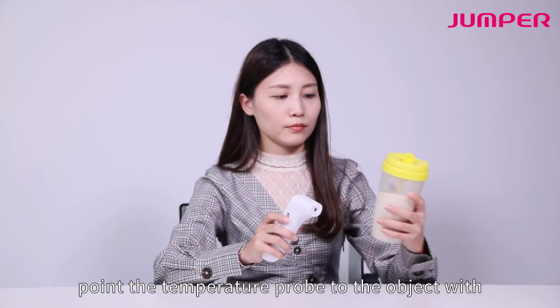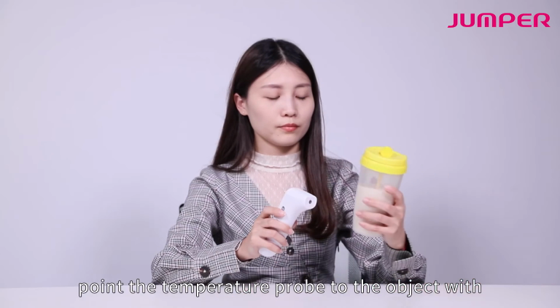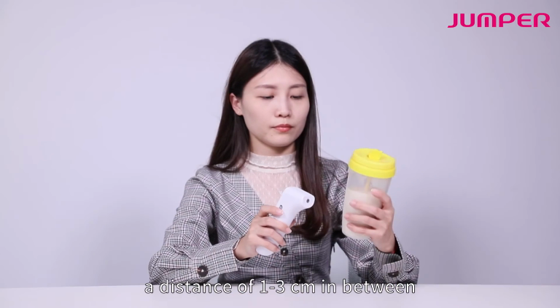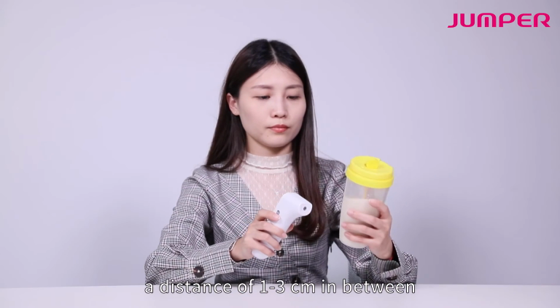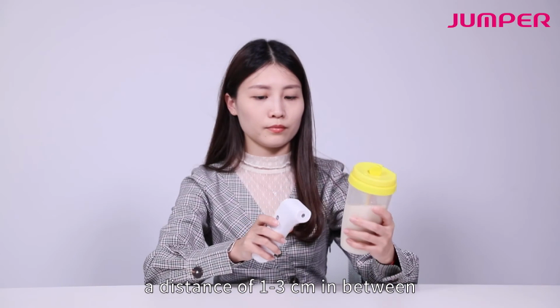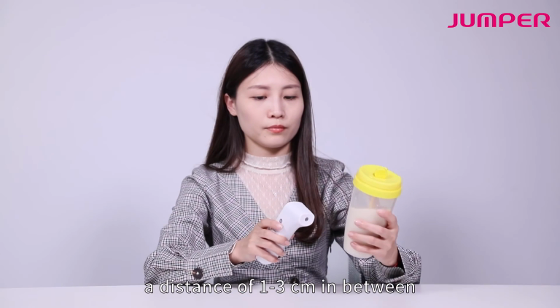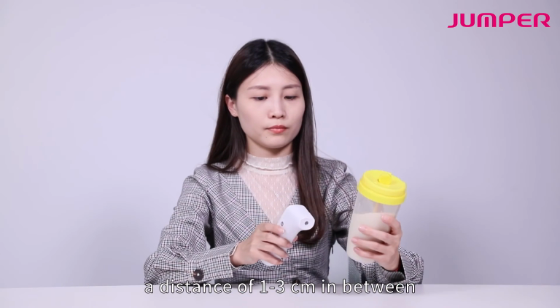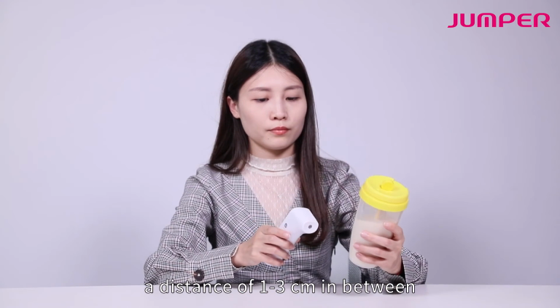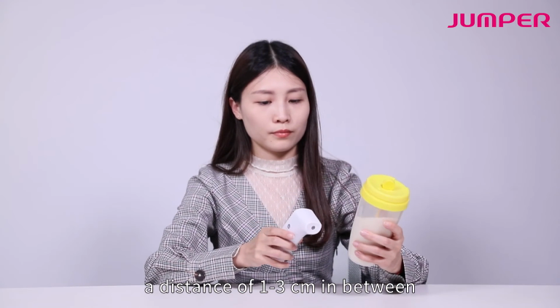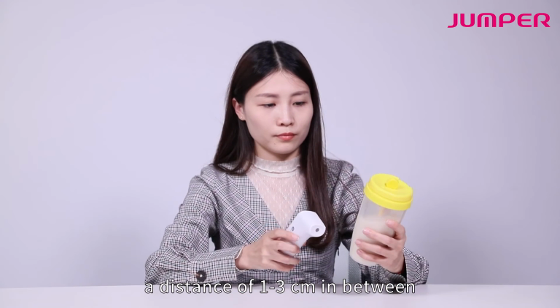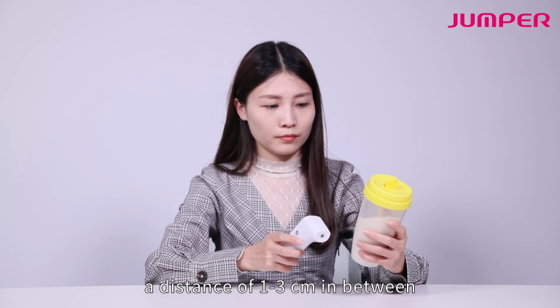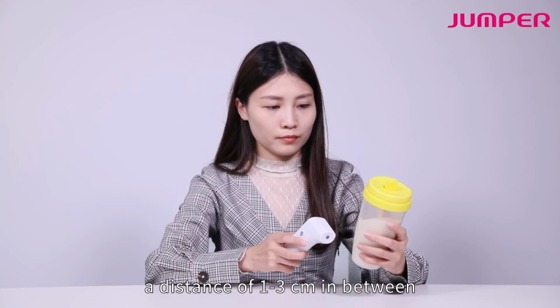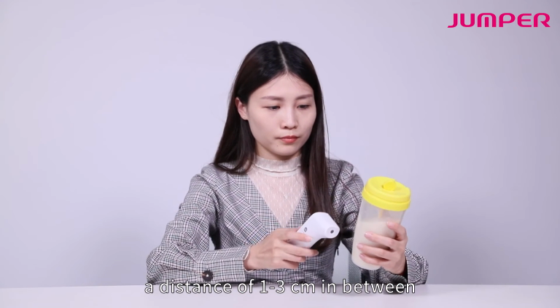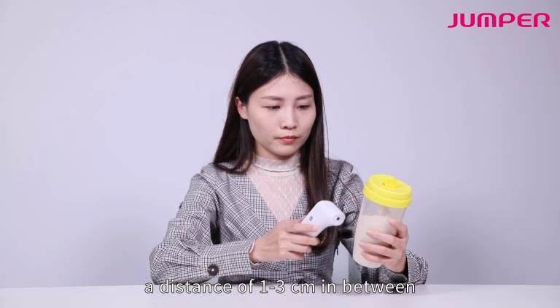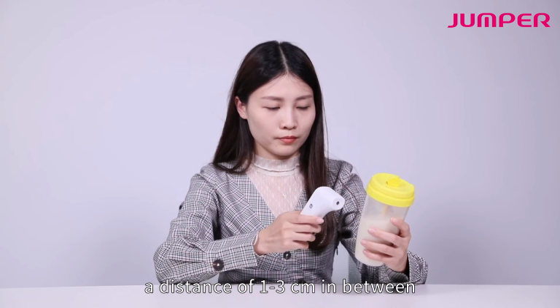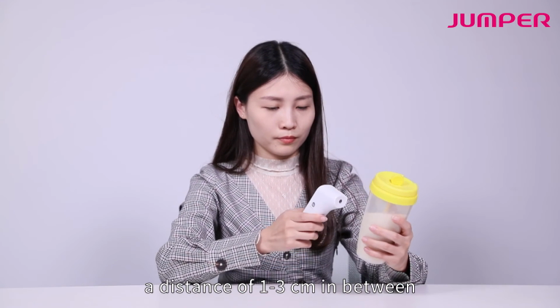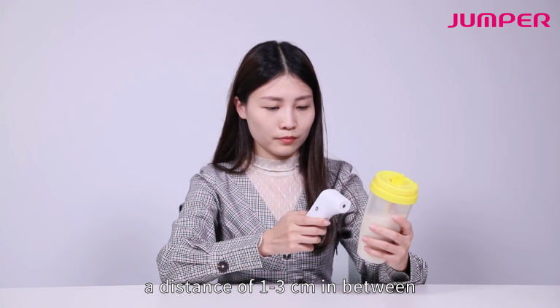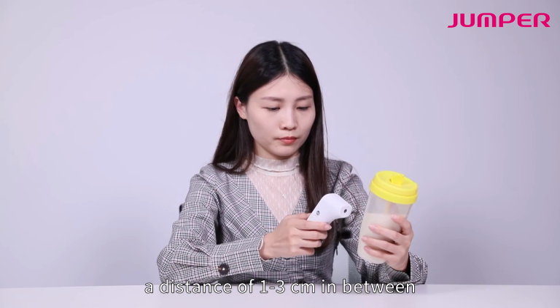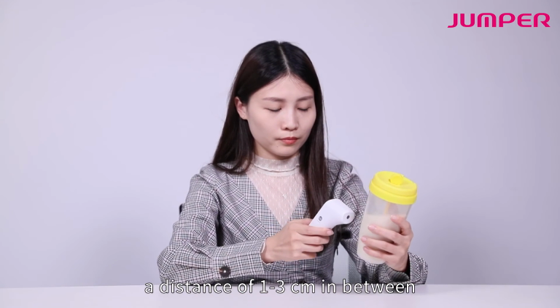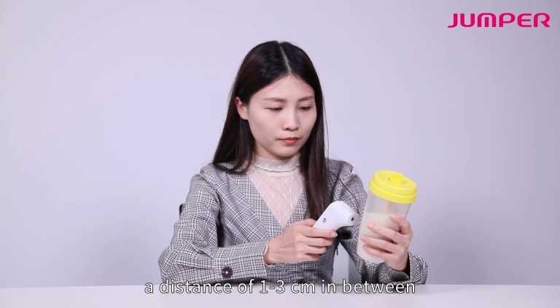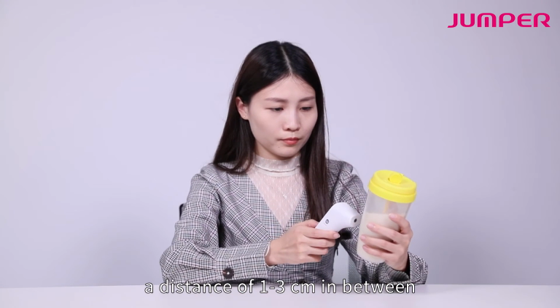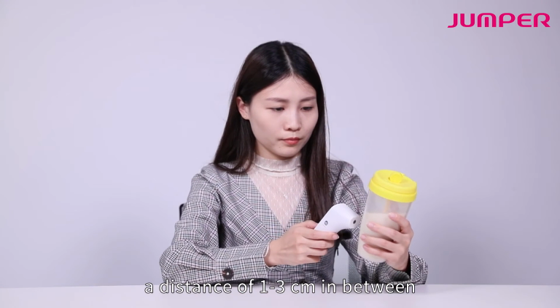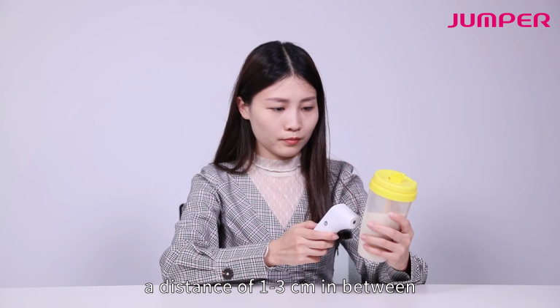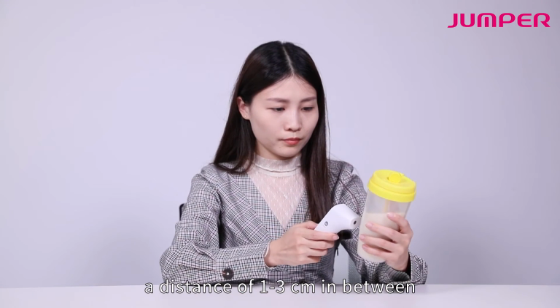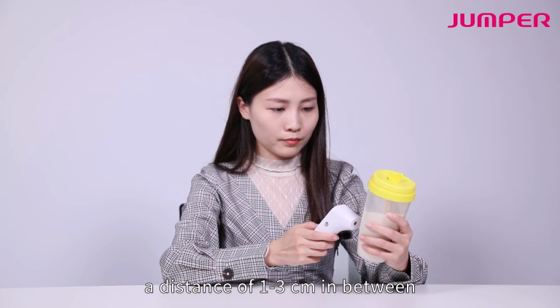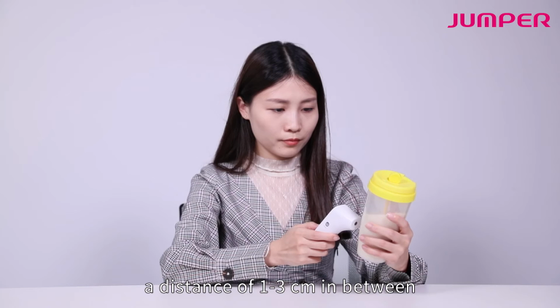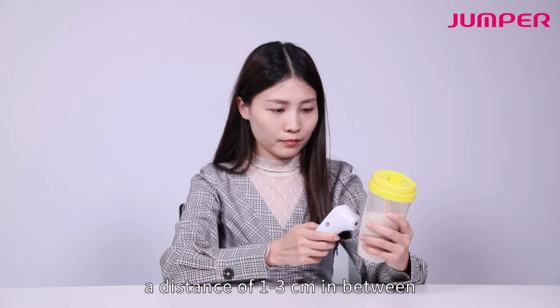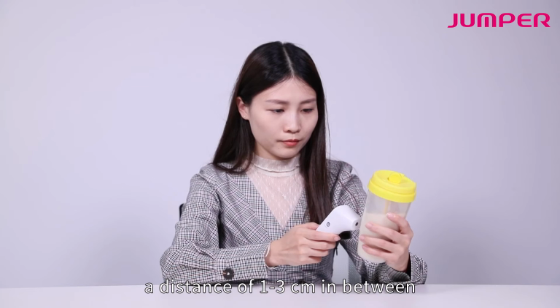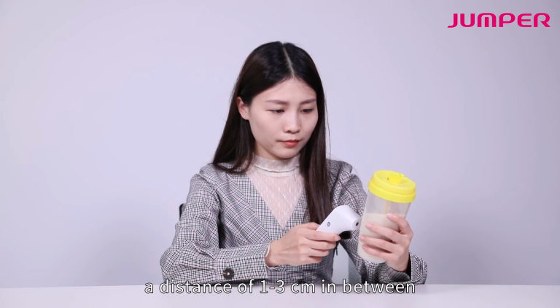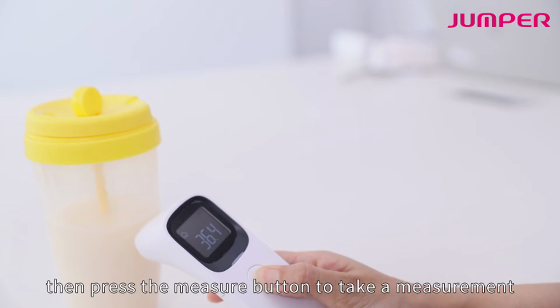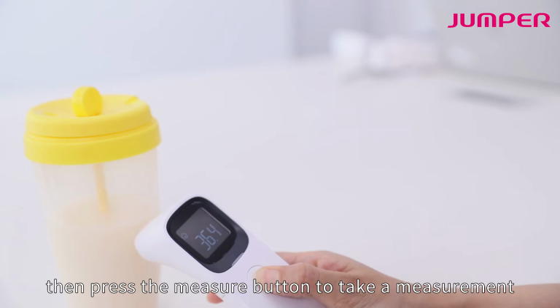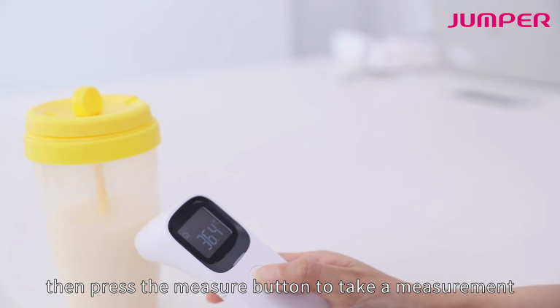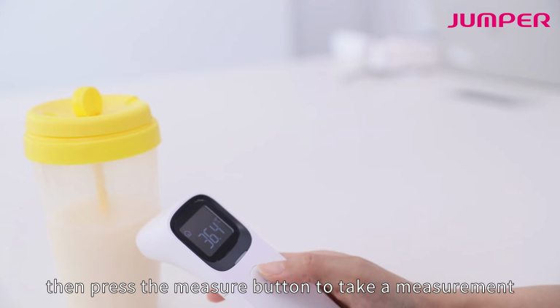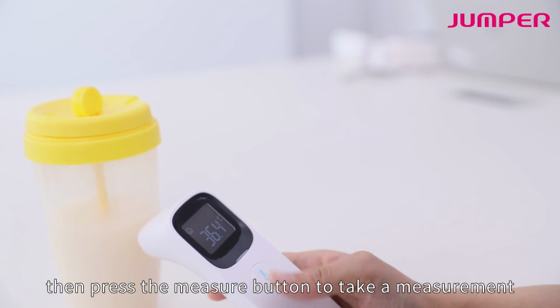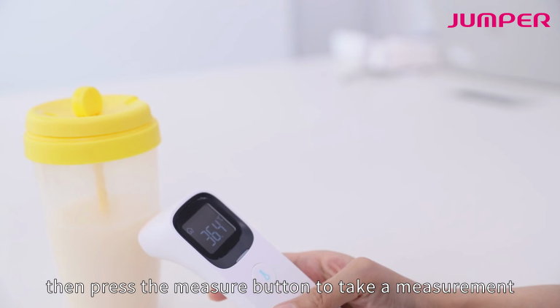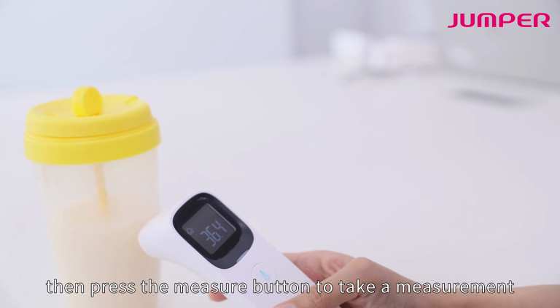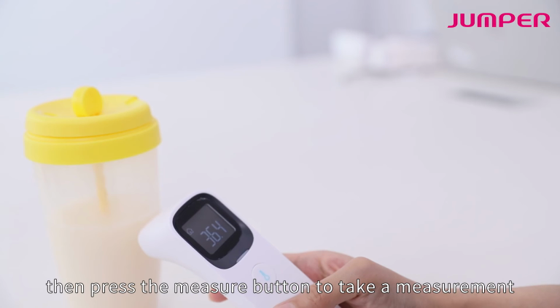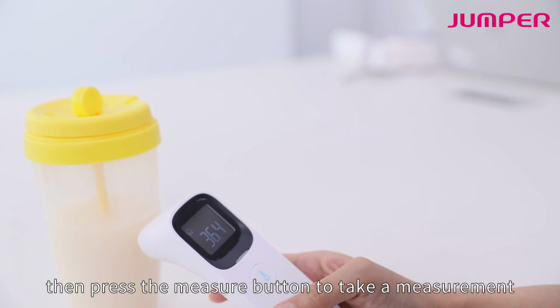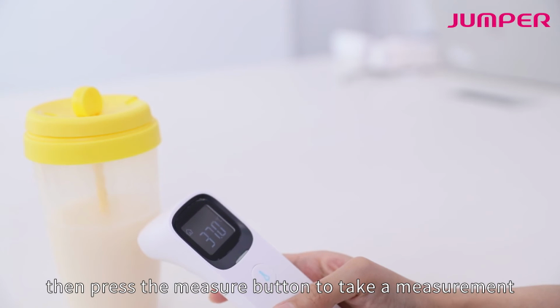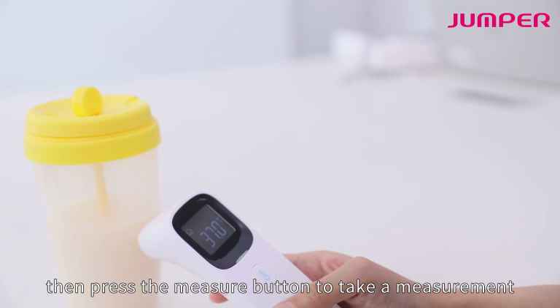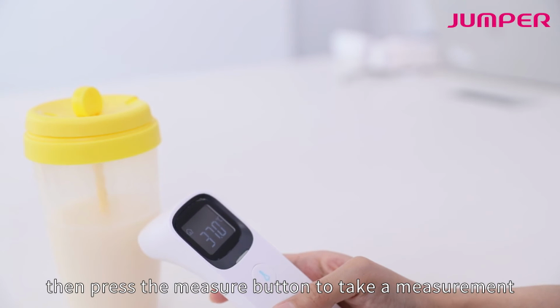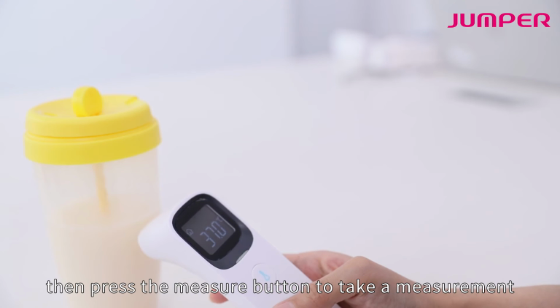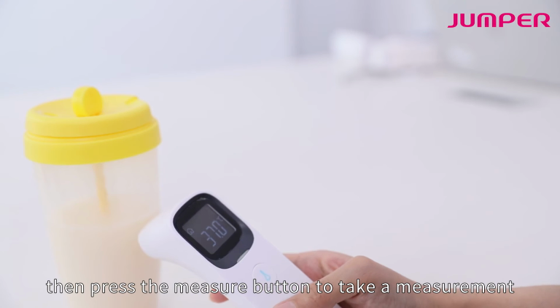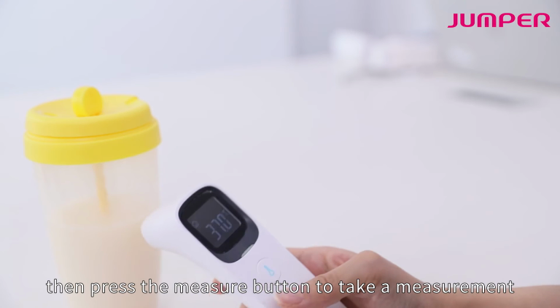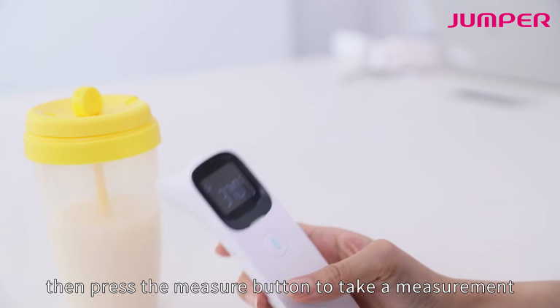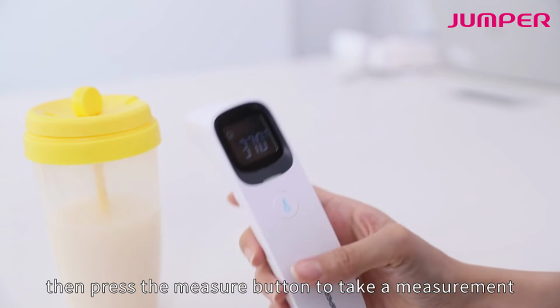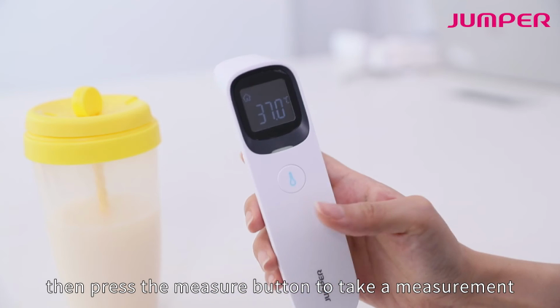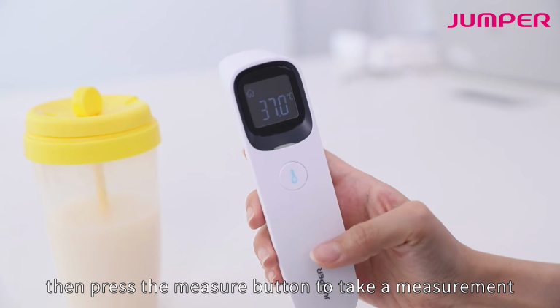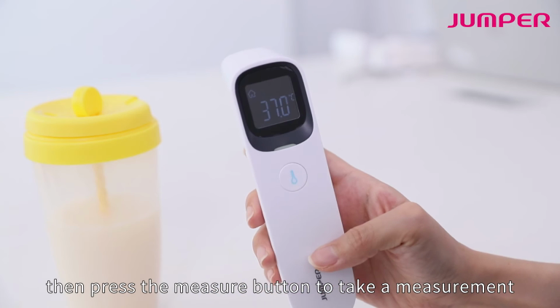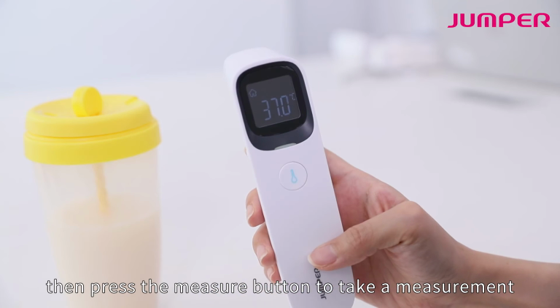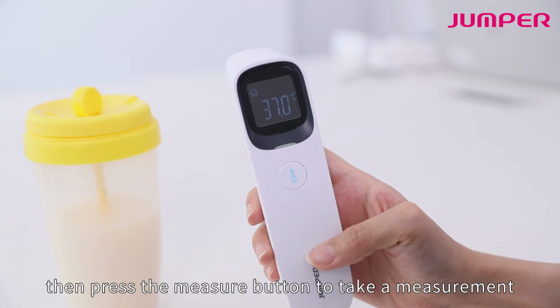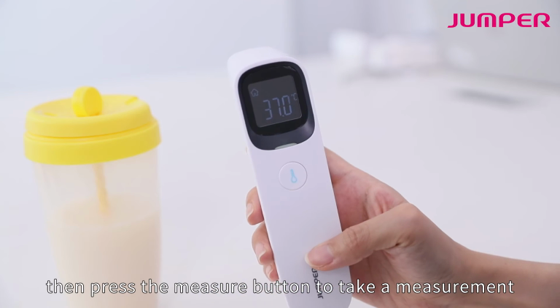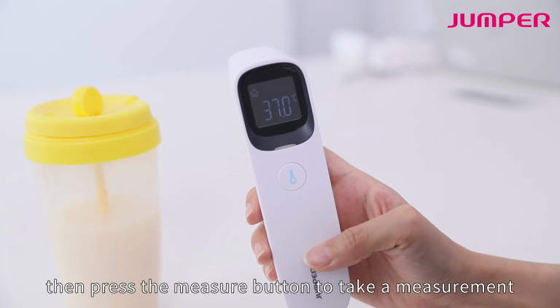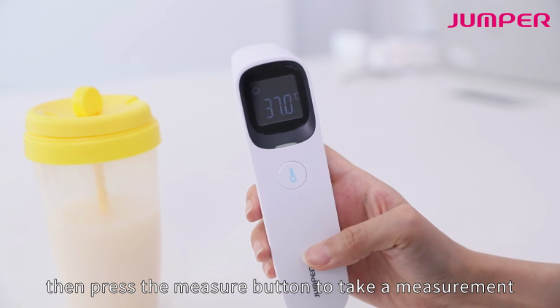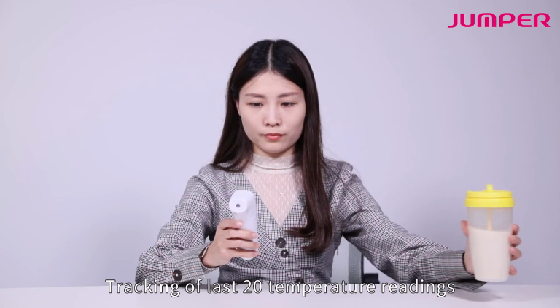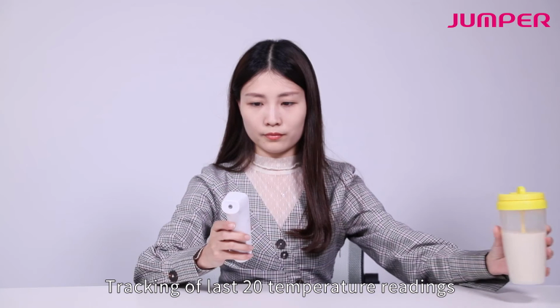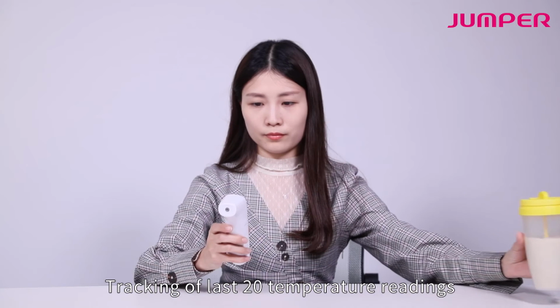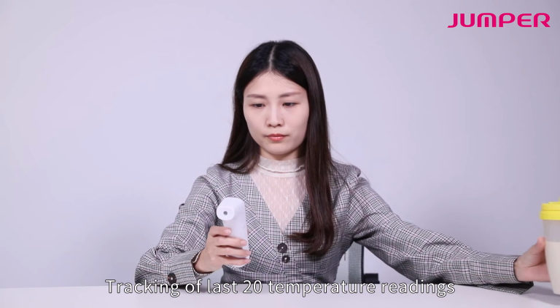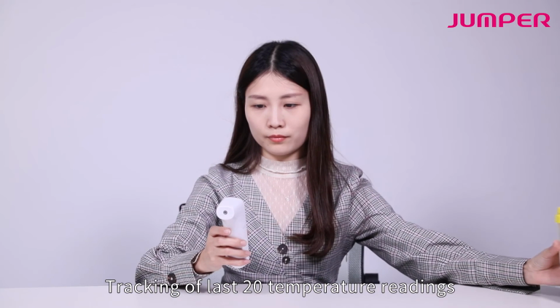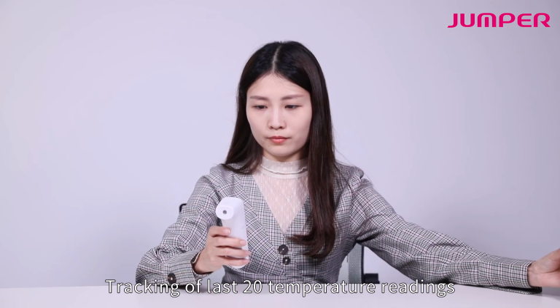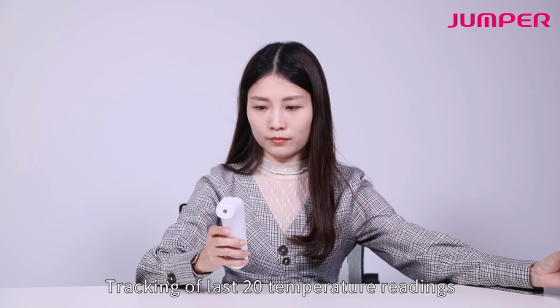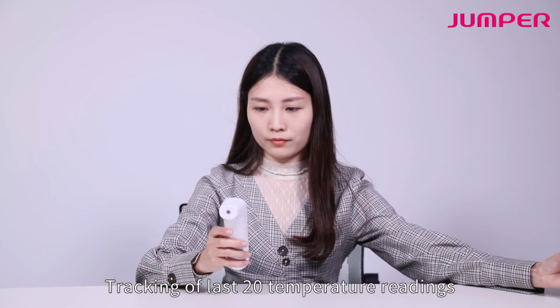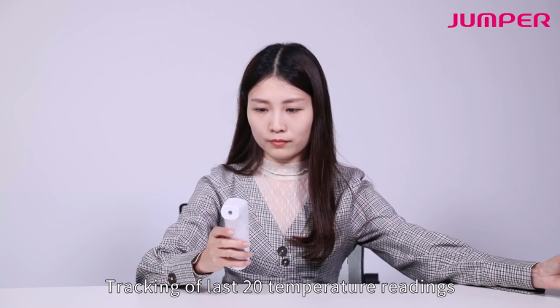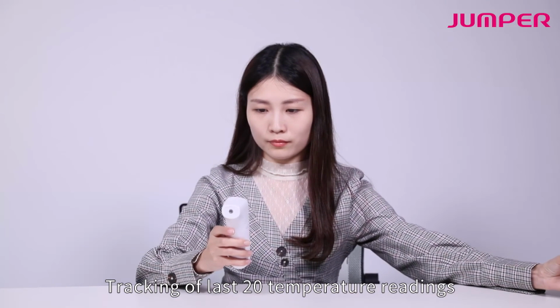For object temperature, switch the ear/head button to ambient mode. Point the temperature probe at the object with a distance of 1 to 3 centimeters in between, then press the measure button to take a measurement.